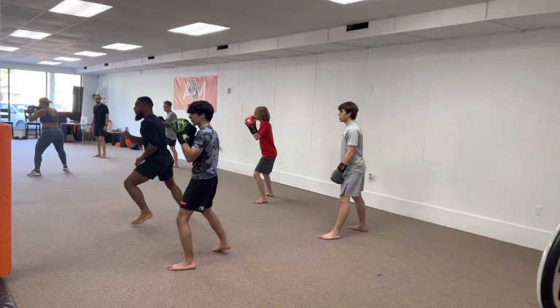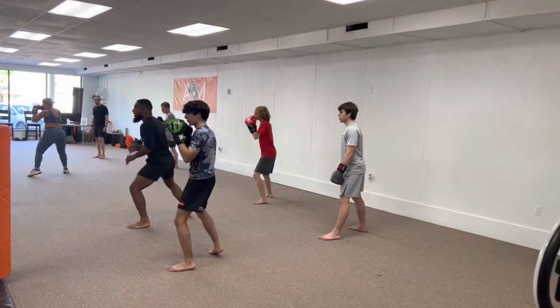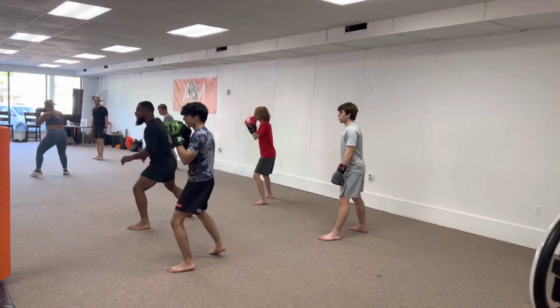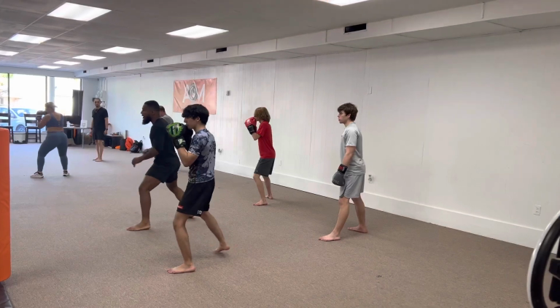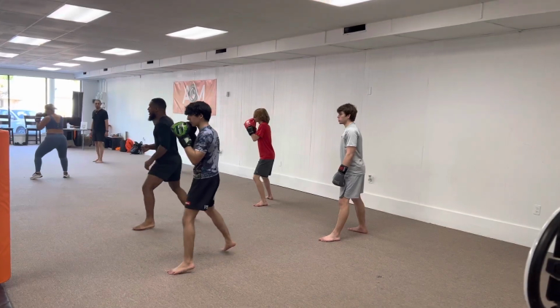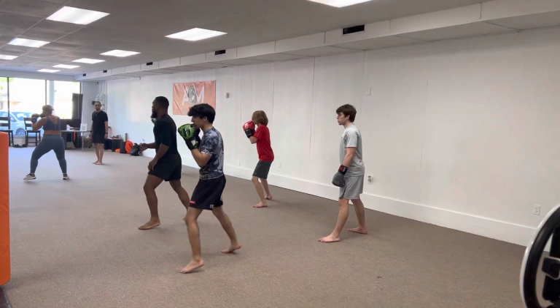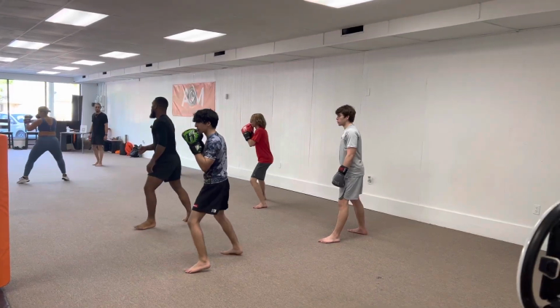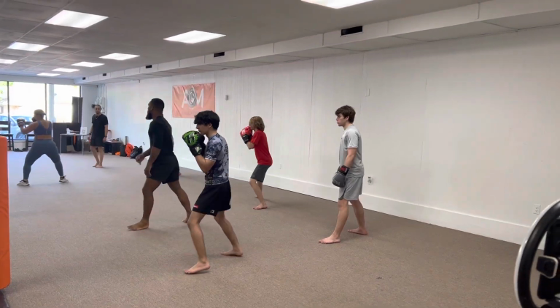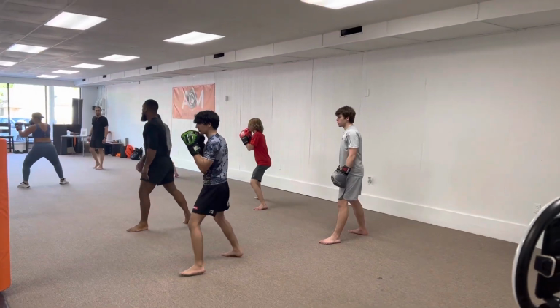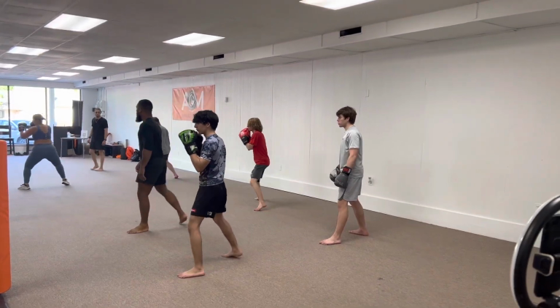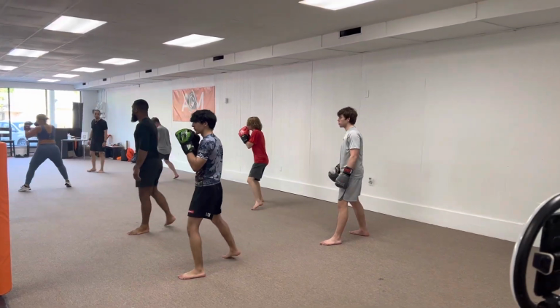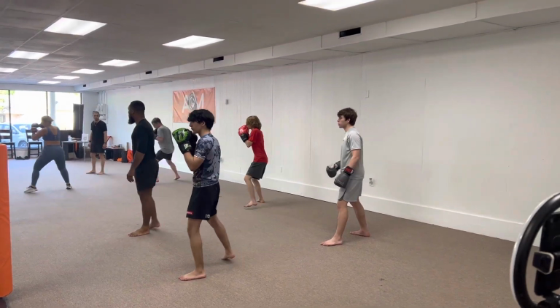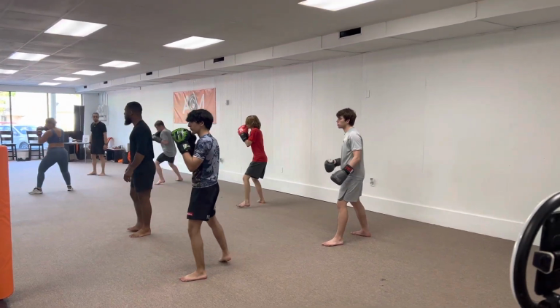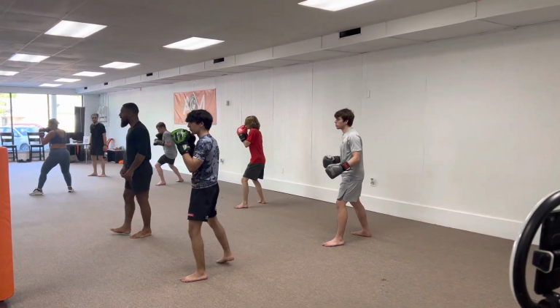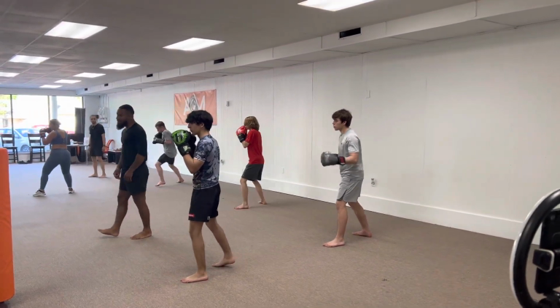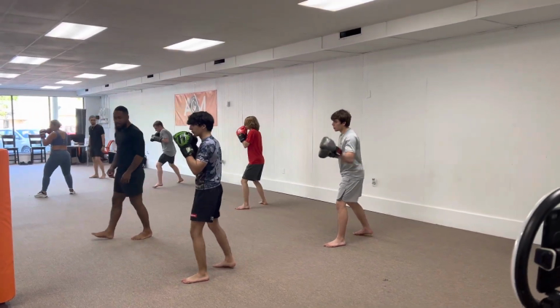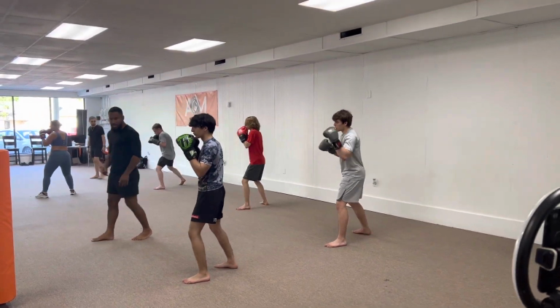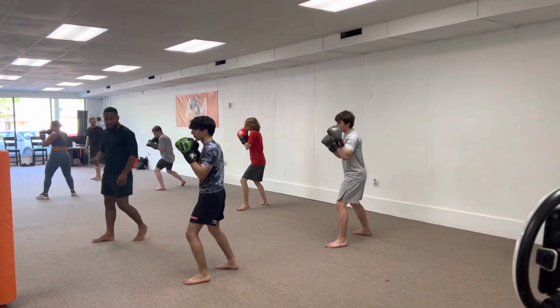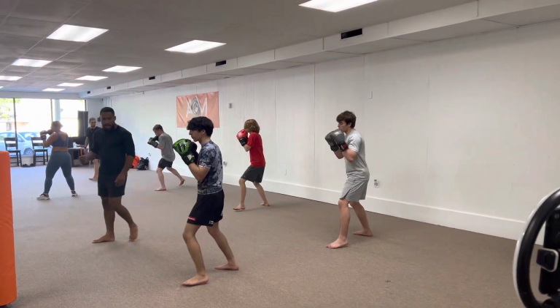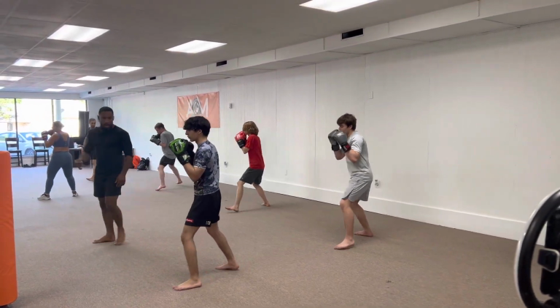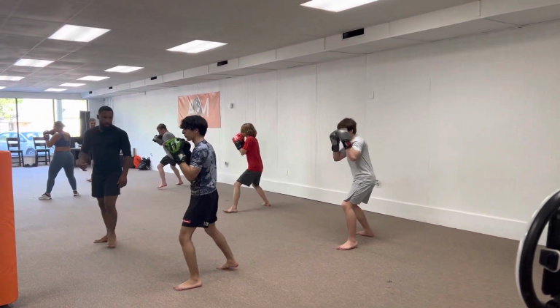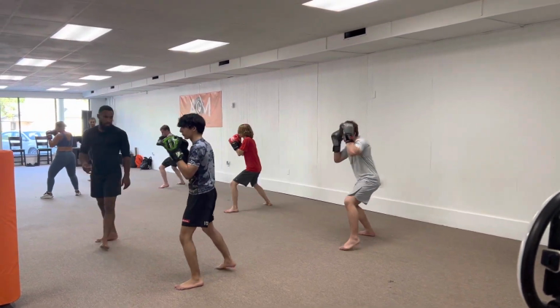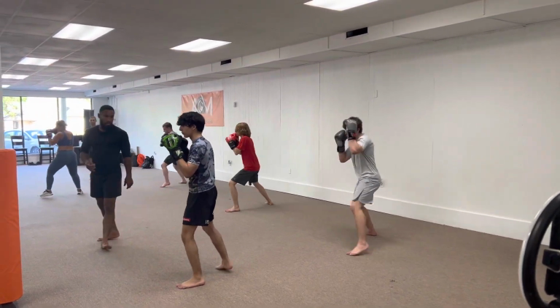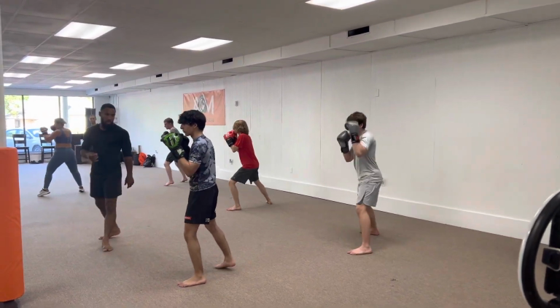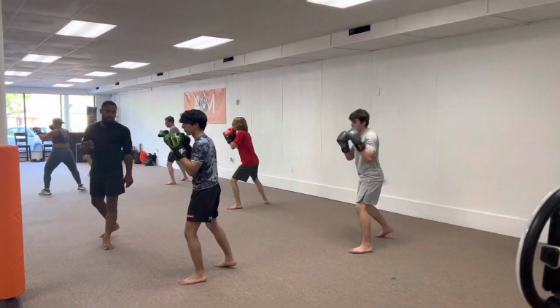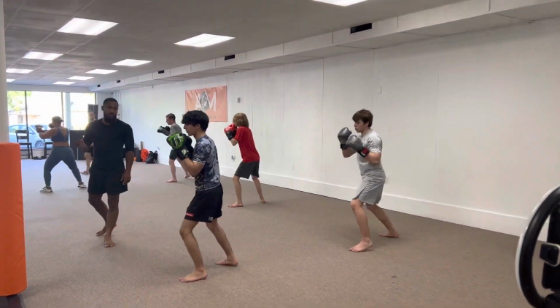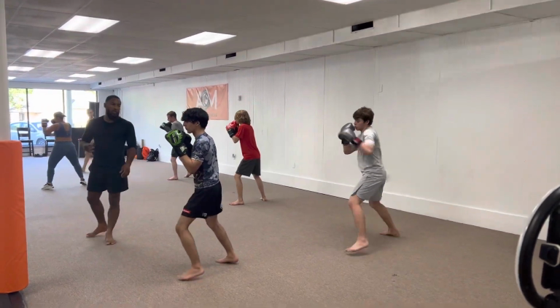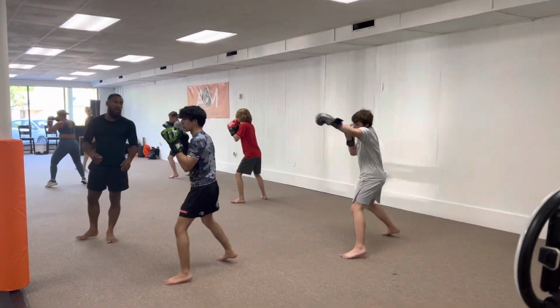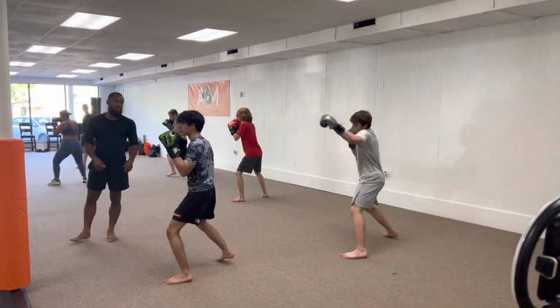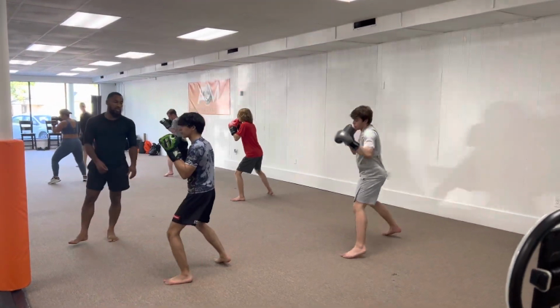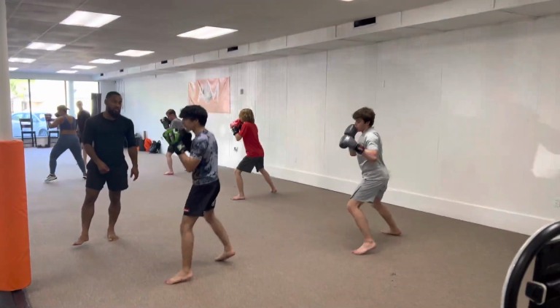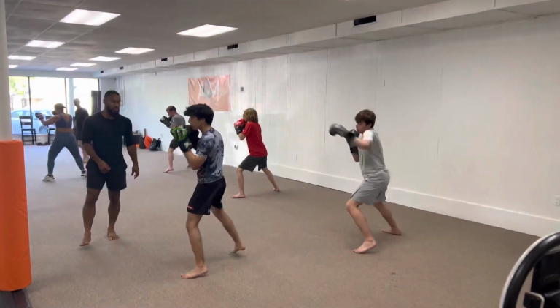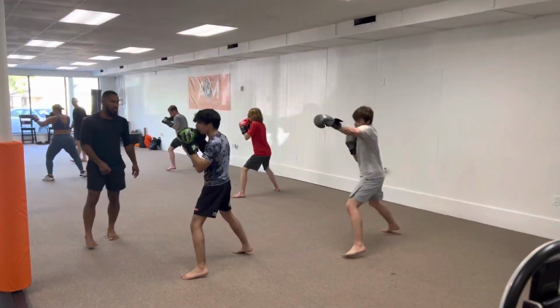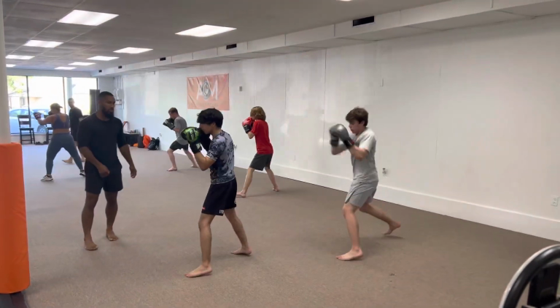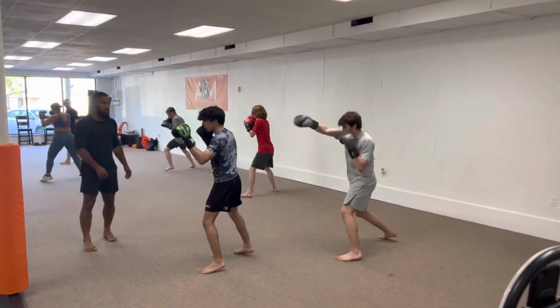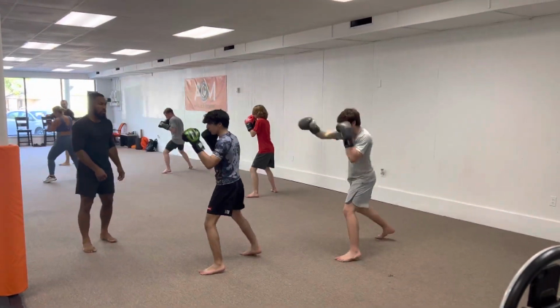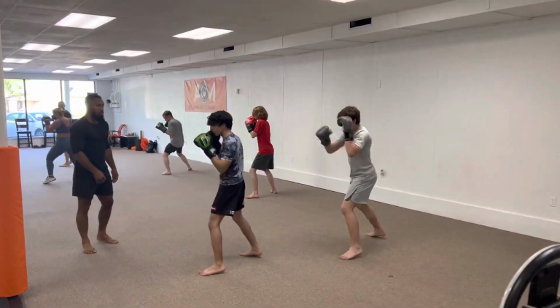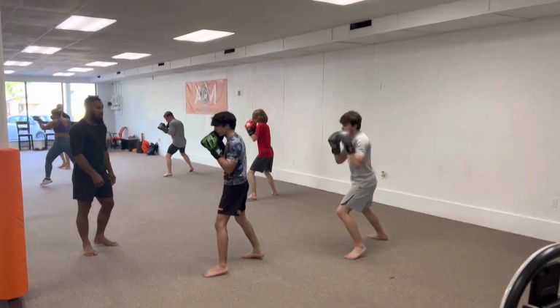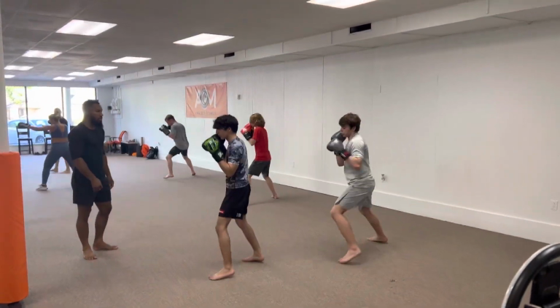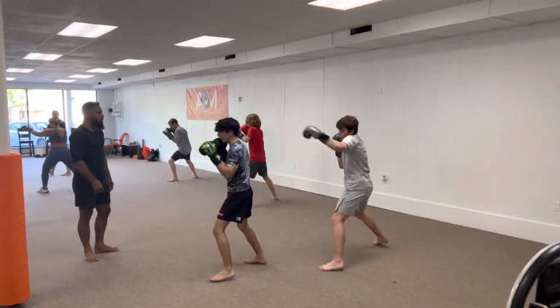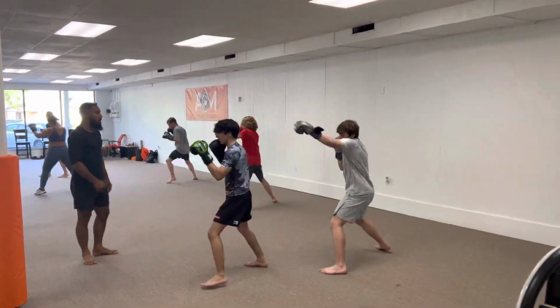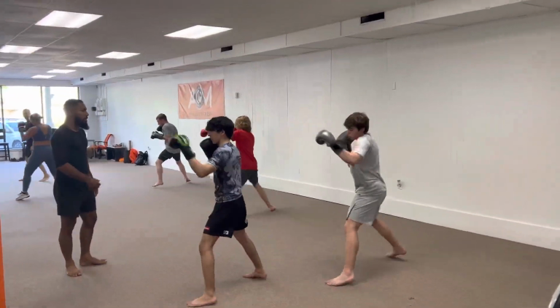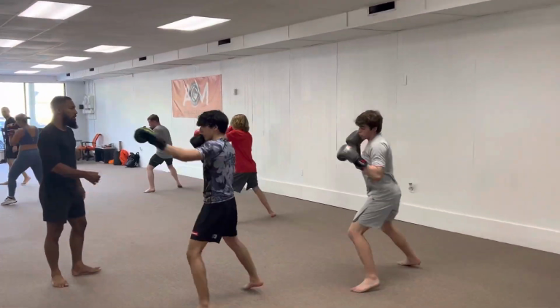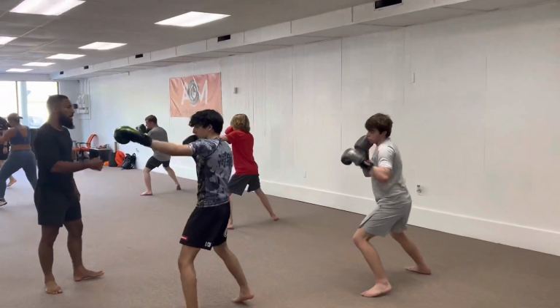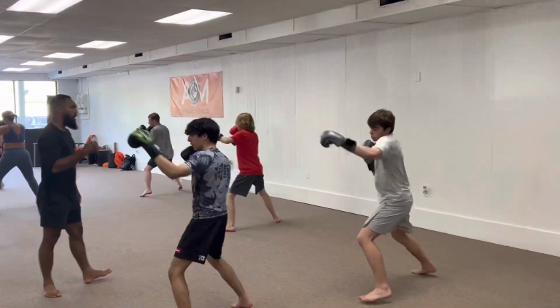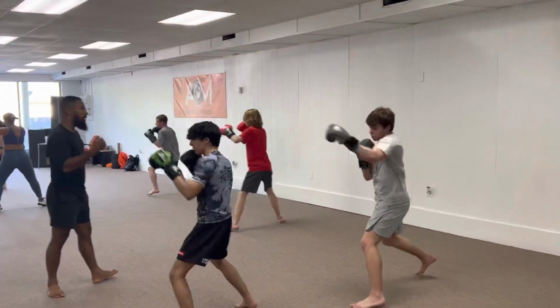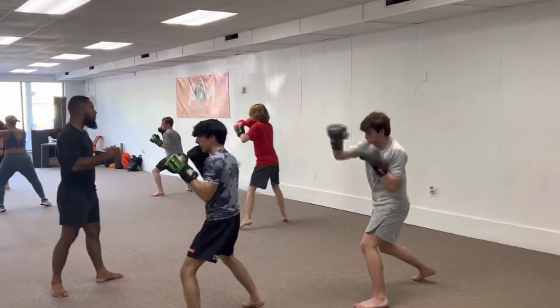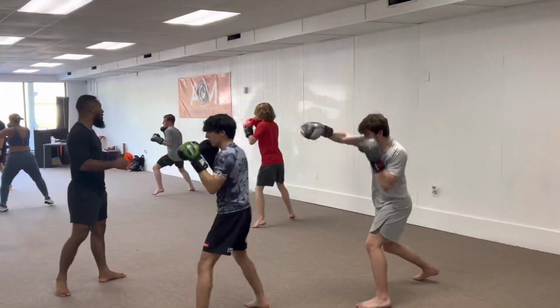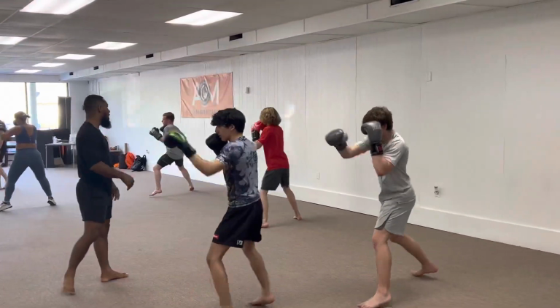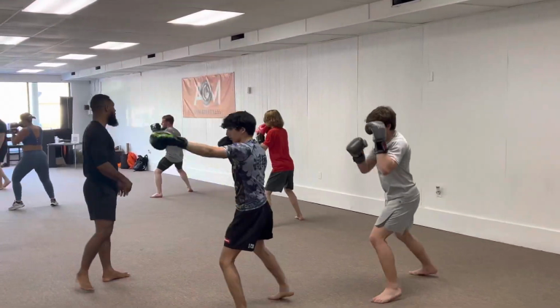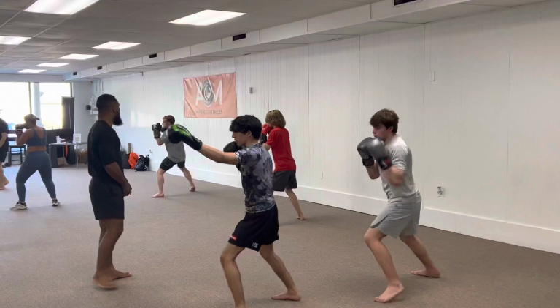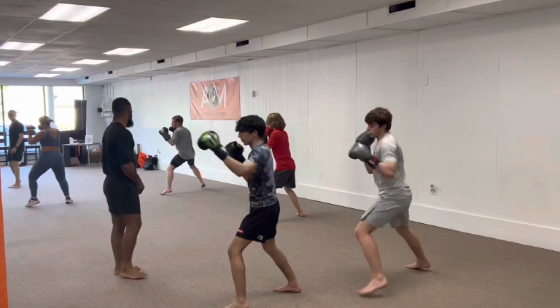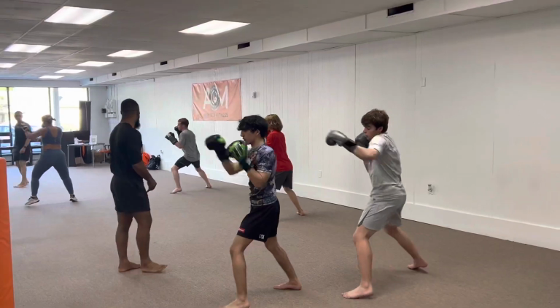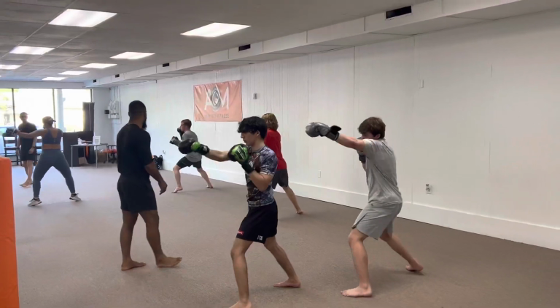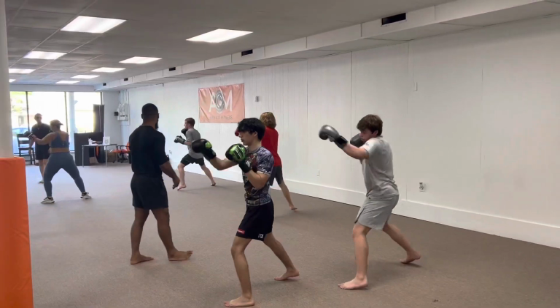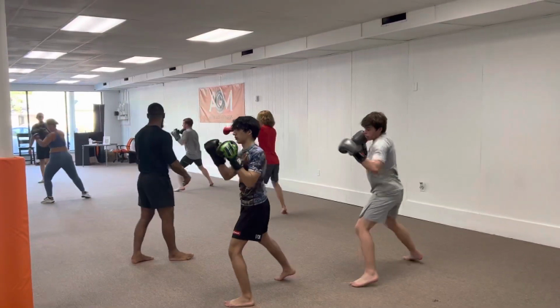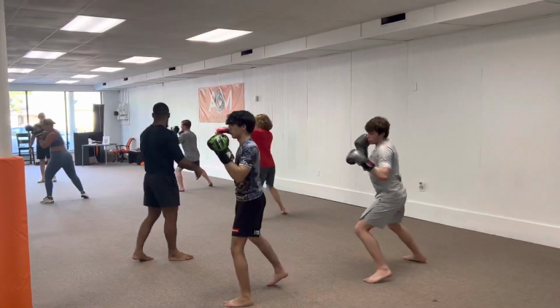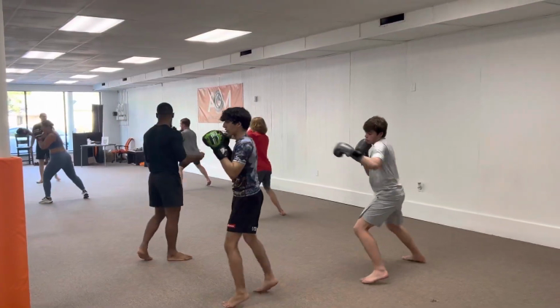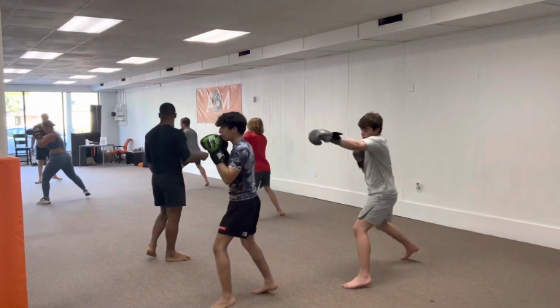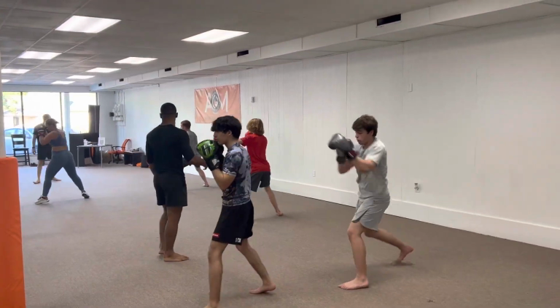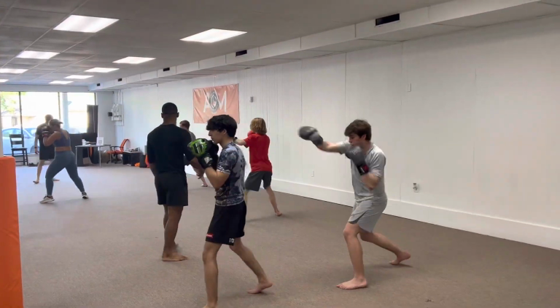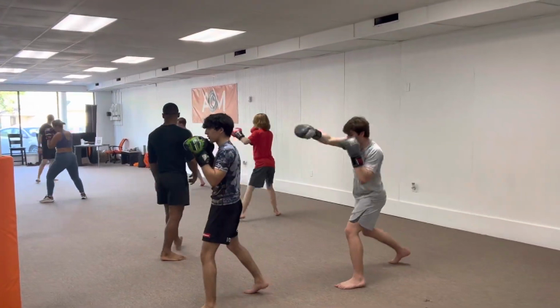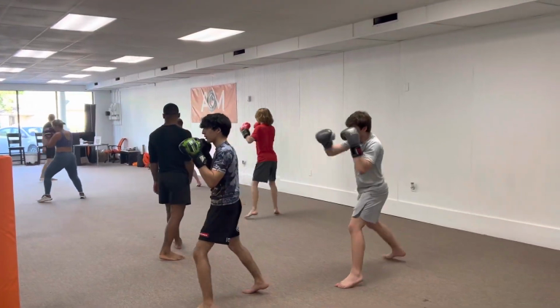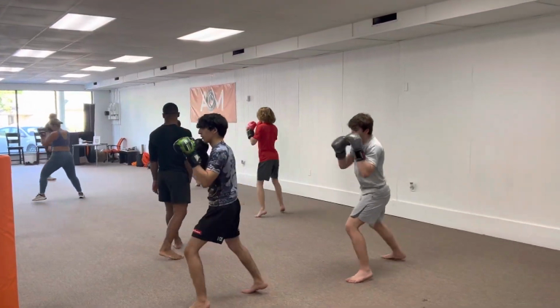Good. Let's go. Right to In-N-Out with the punches. In one, back. In one, two.